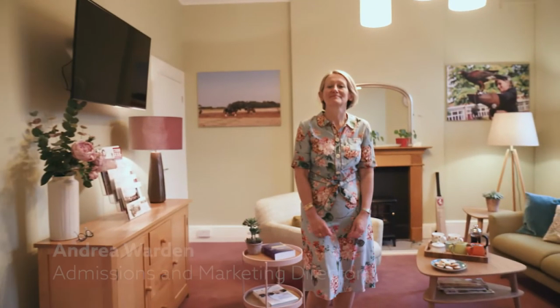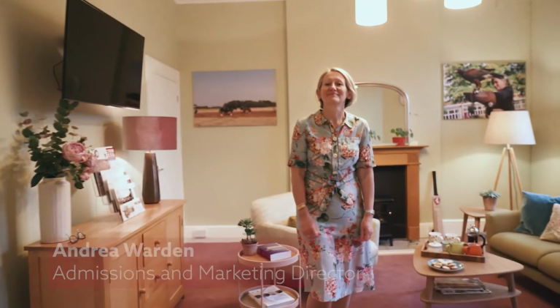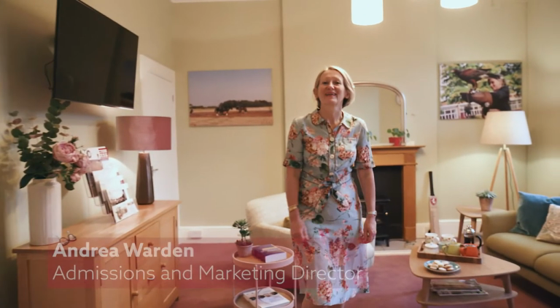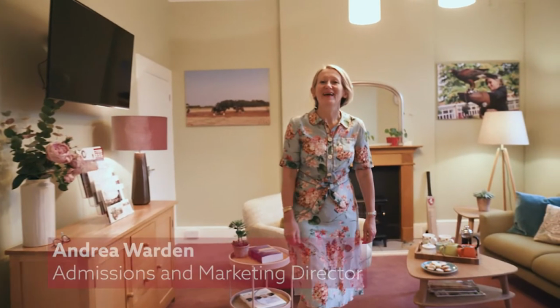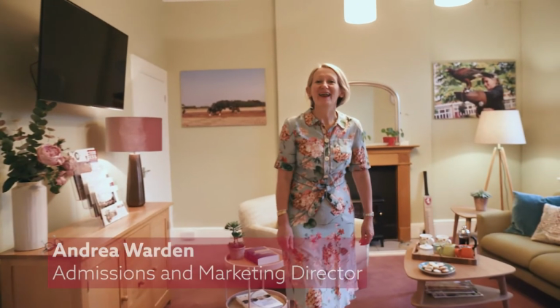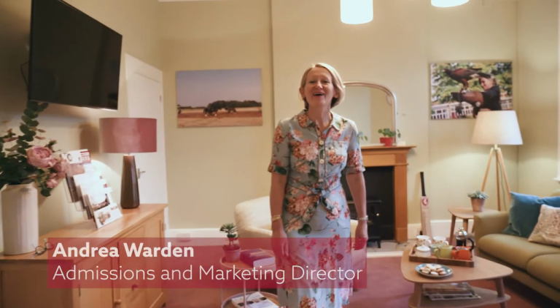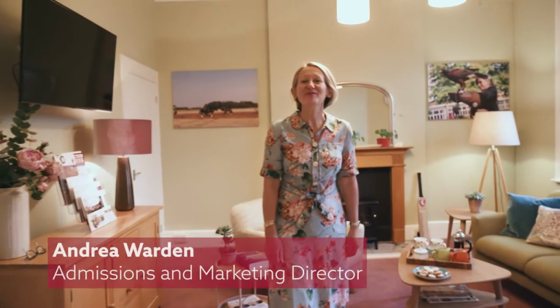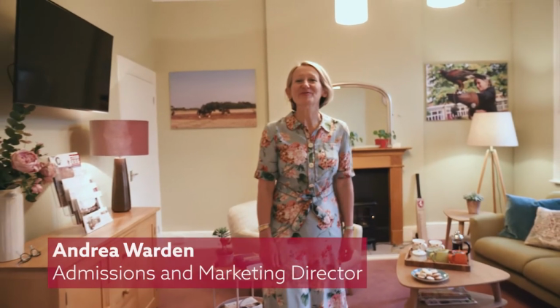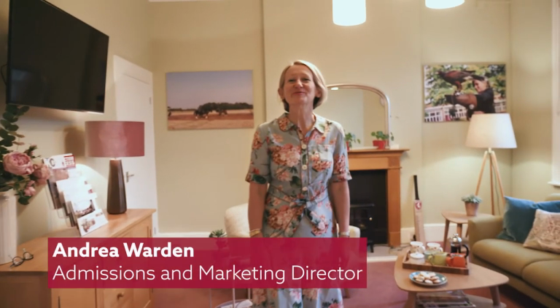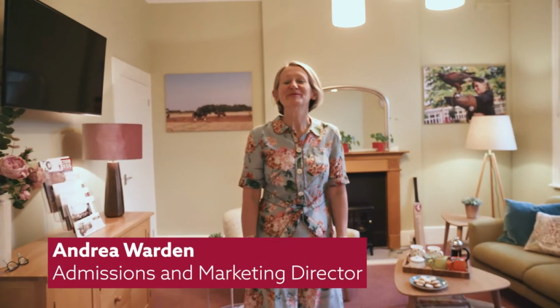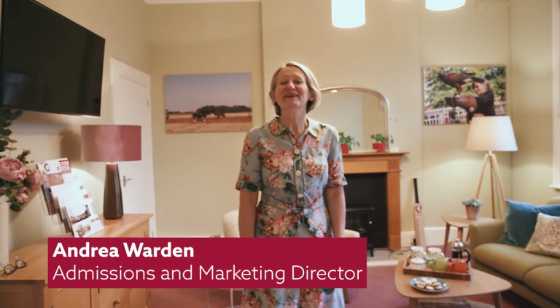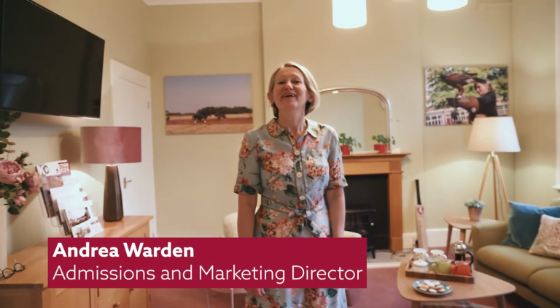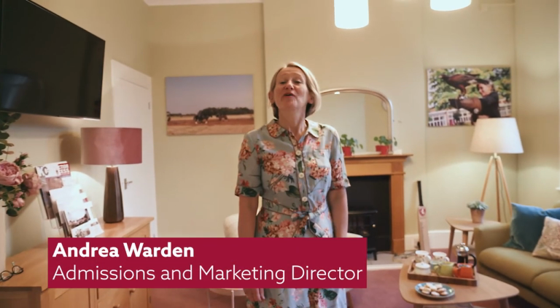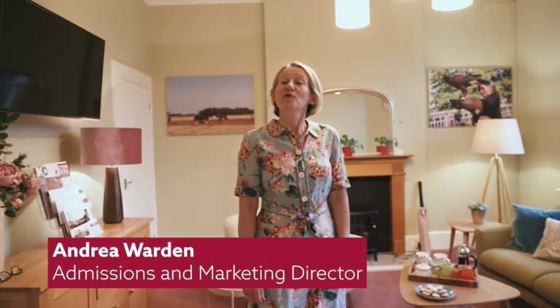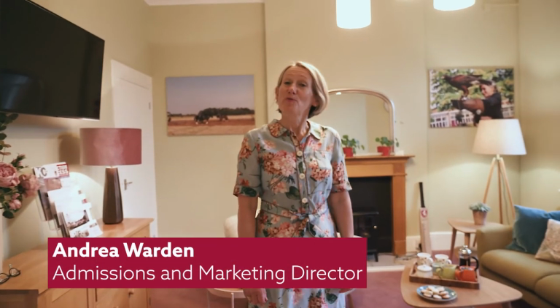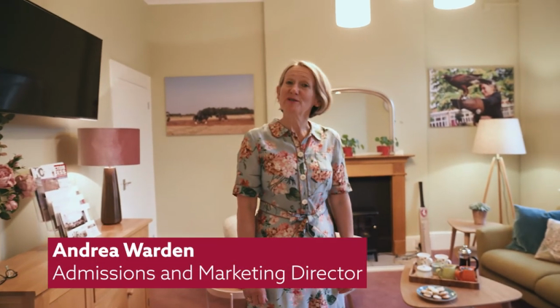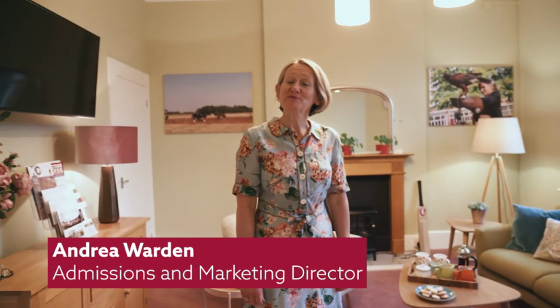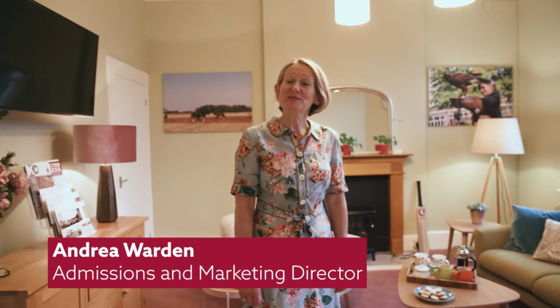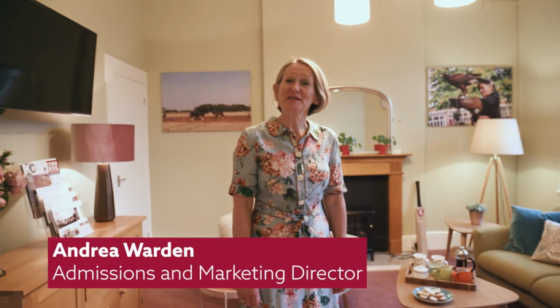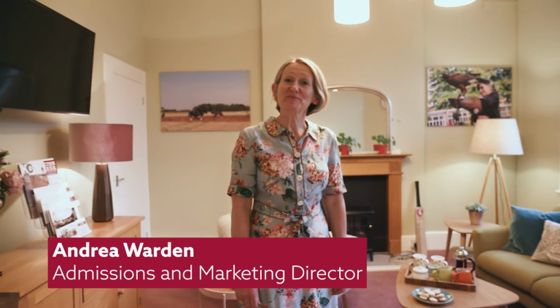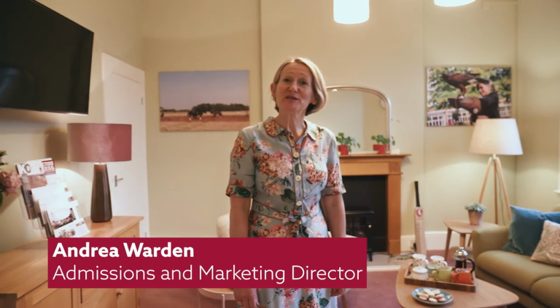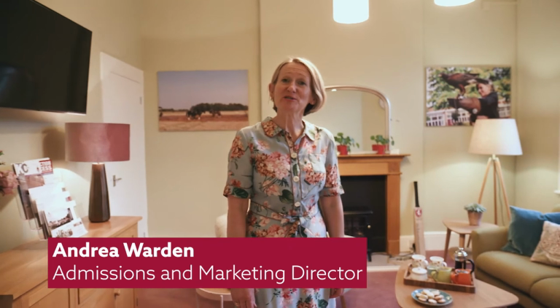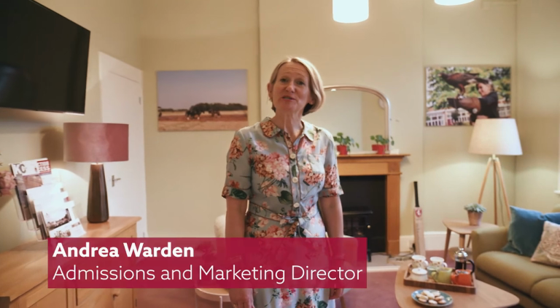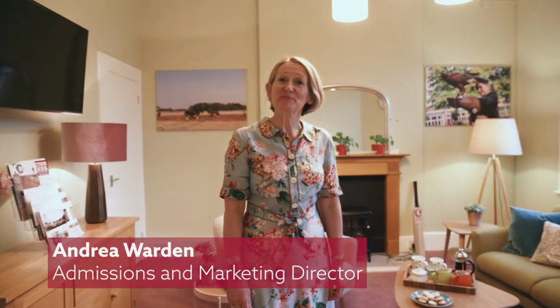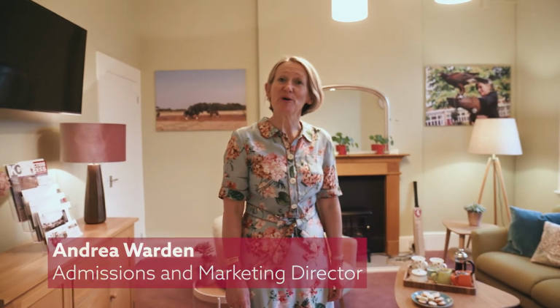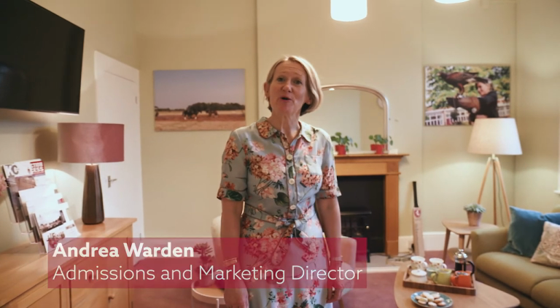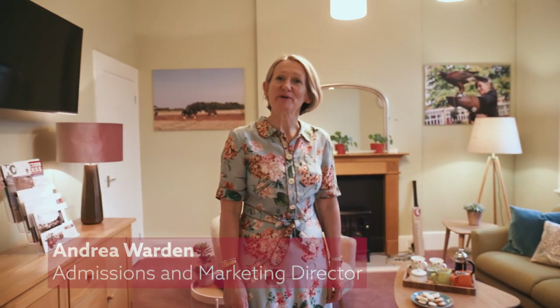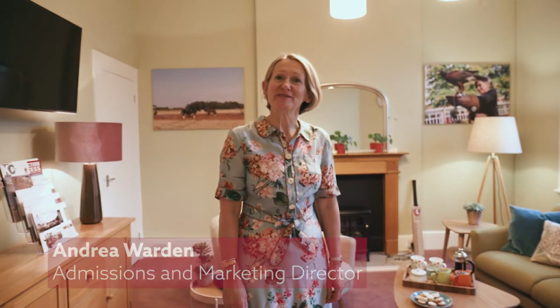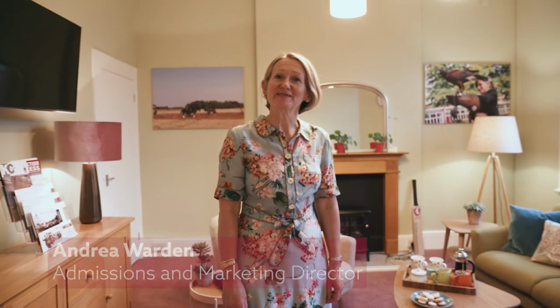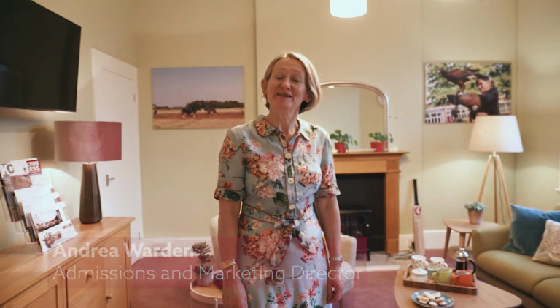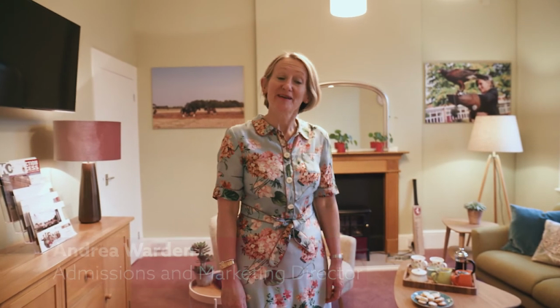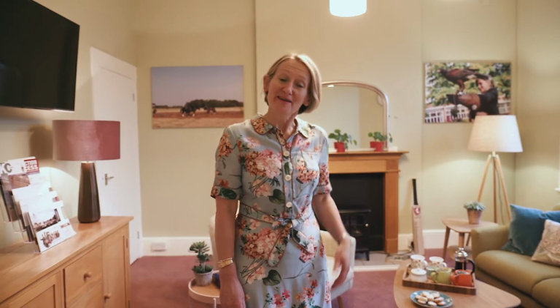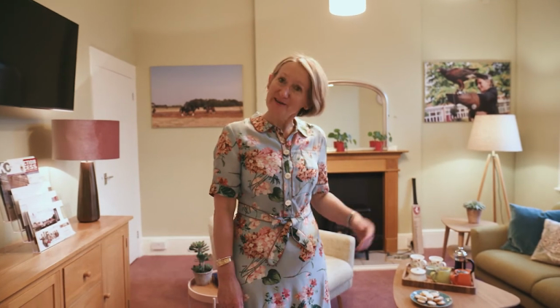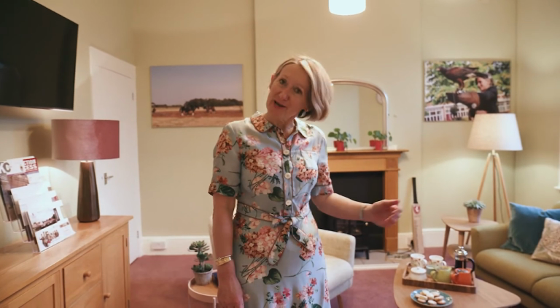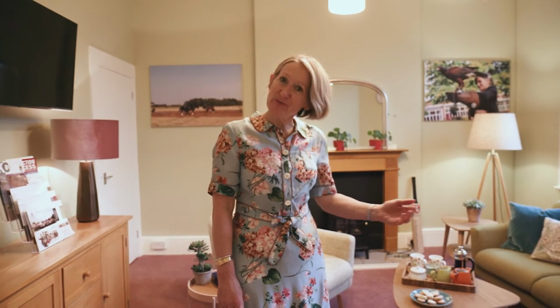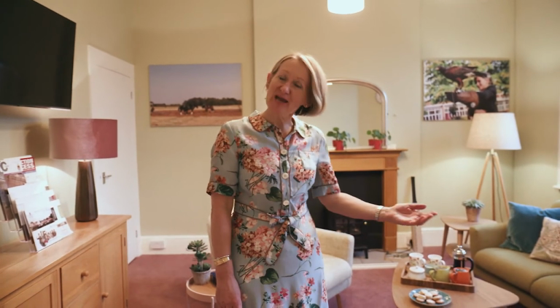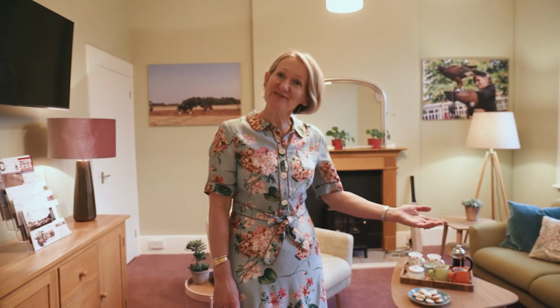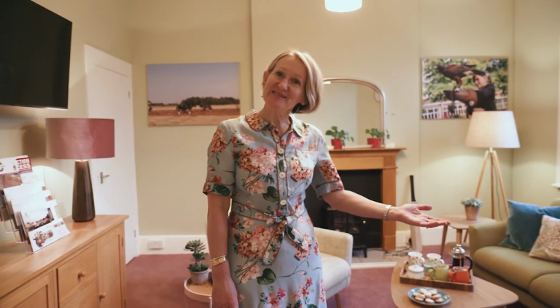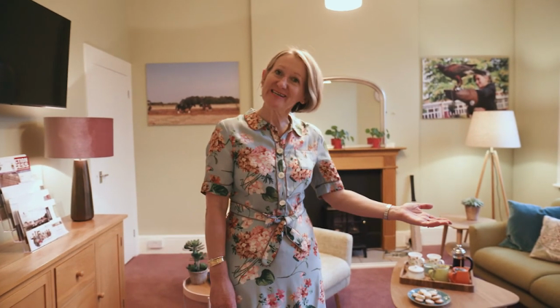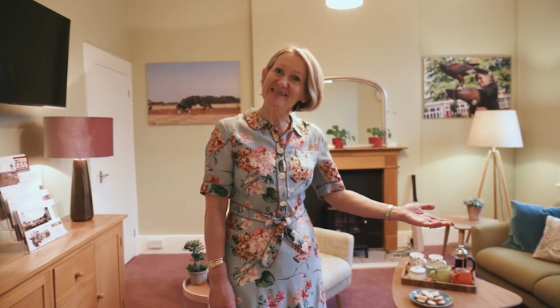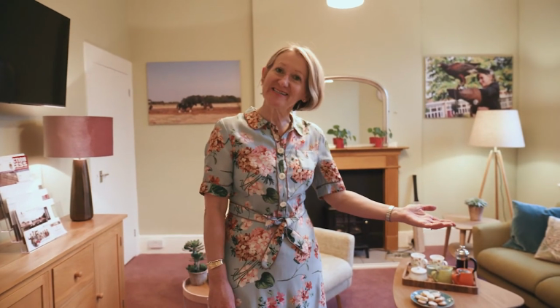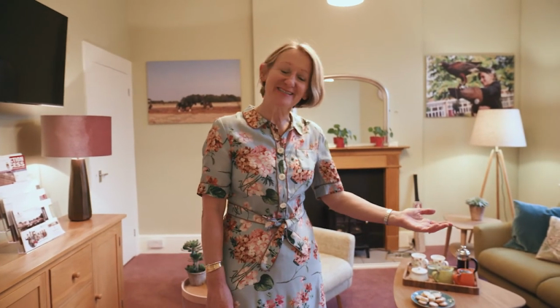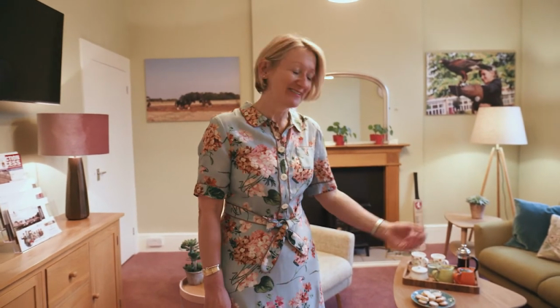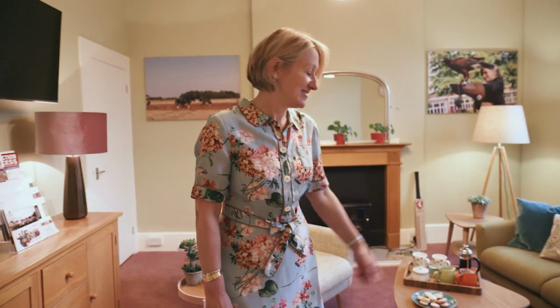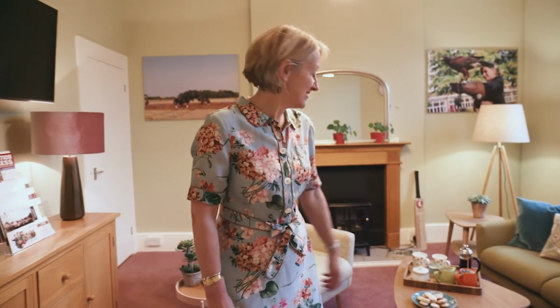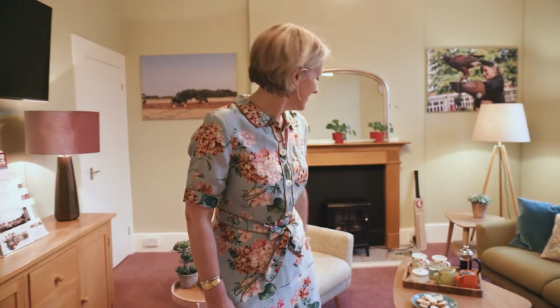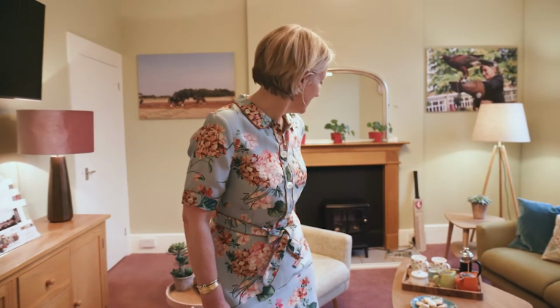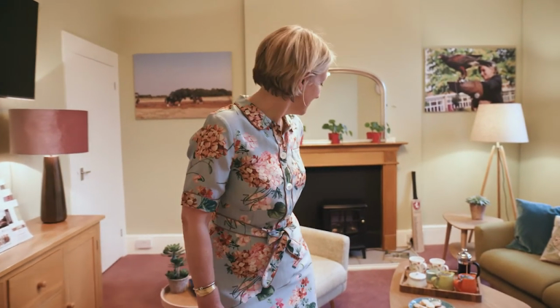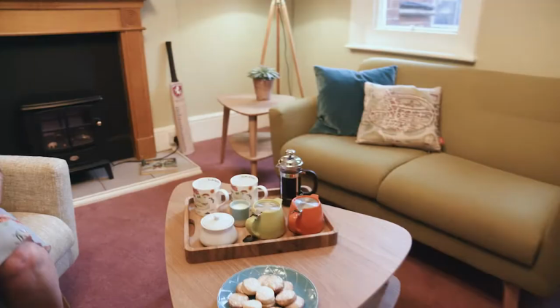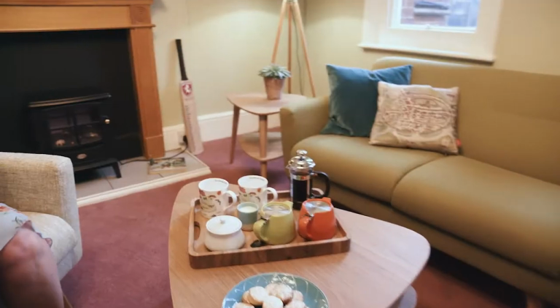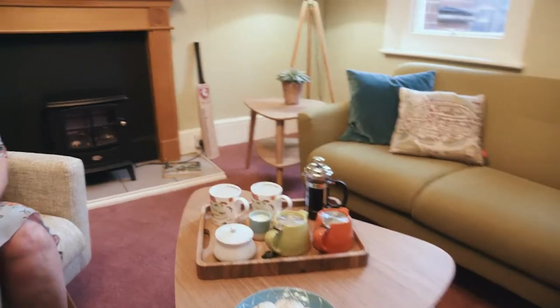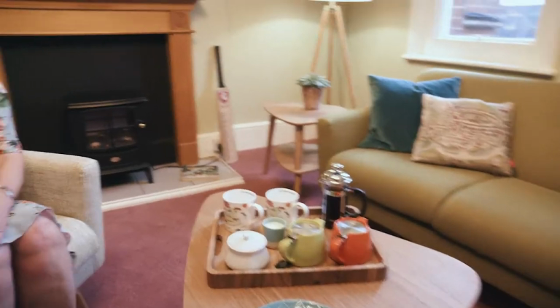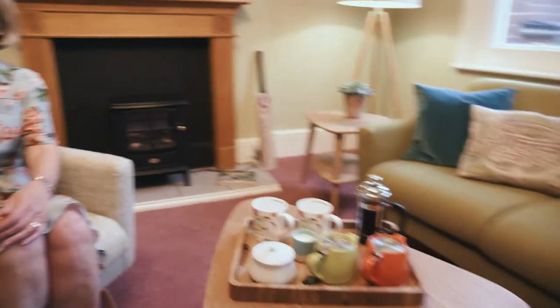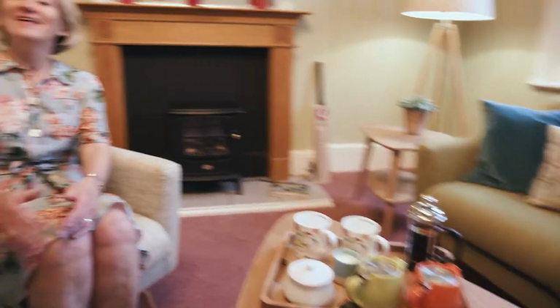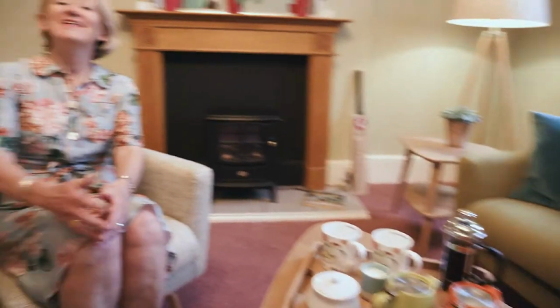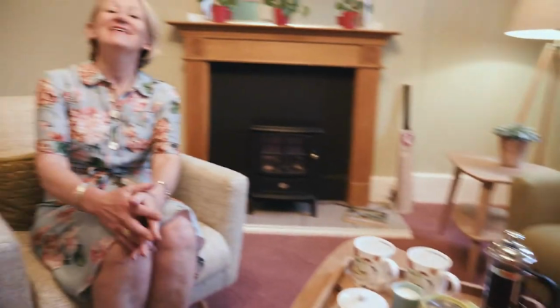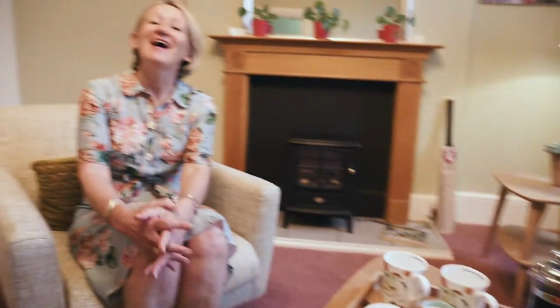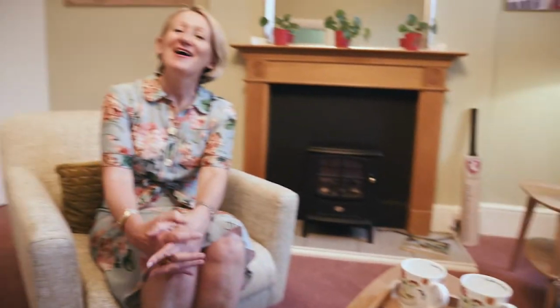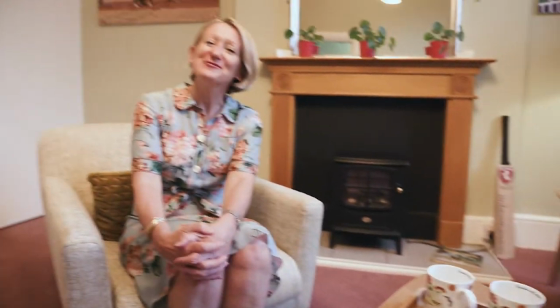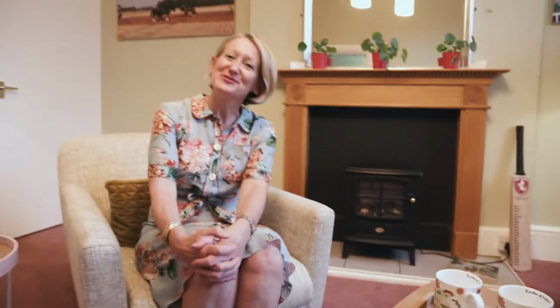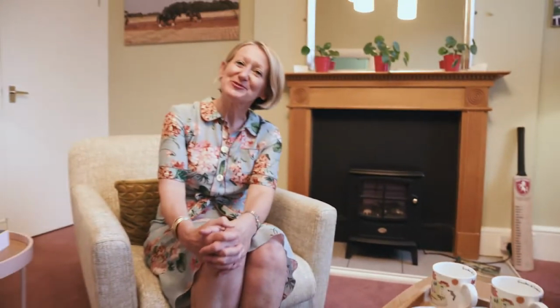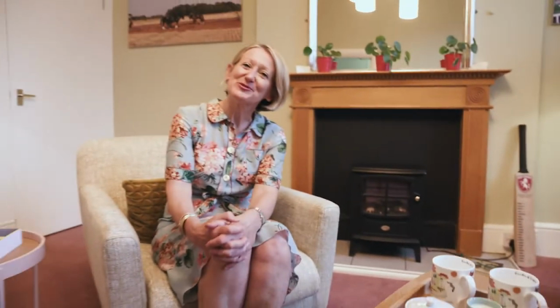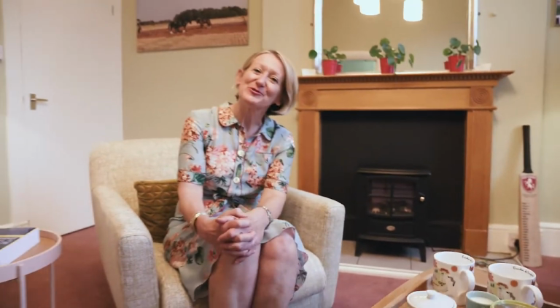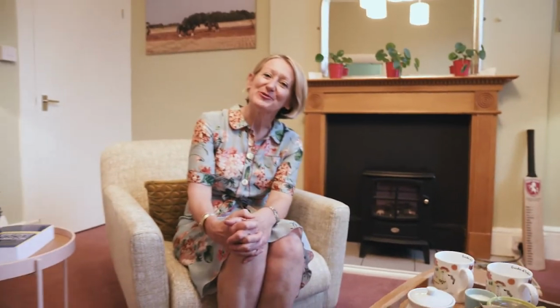Hello, welcome to the admissions department. Come and have a seat. How was your tour?